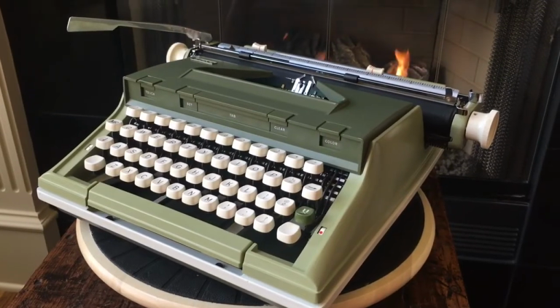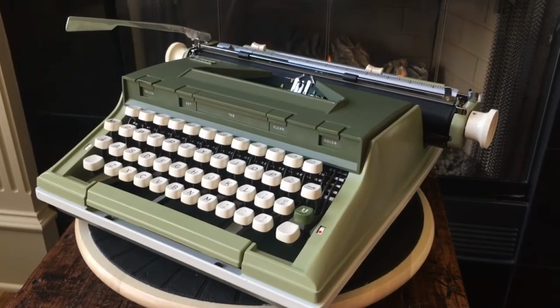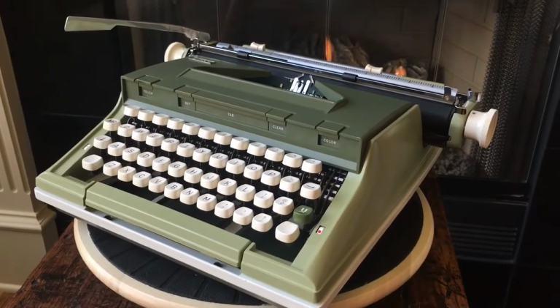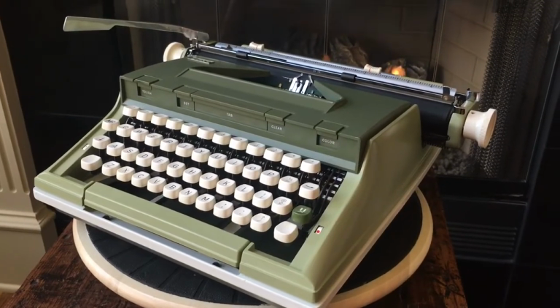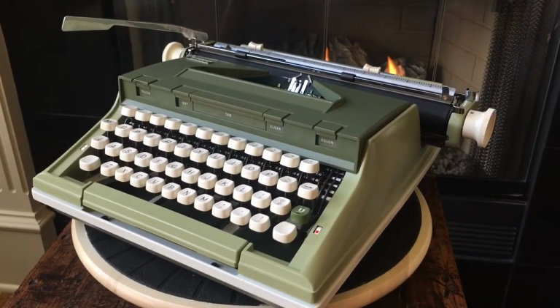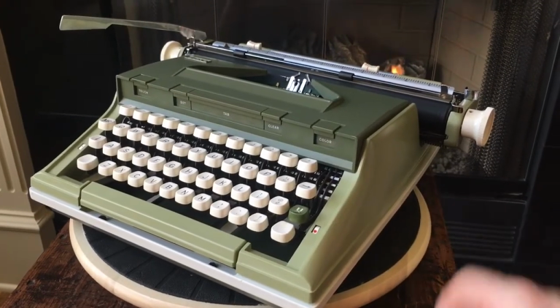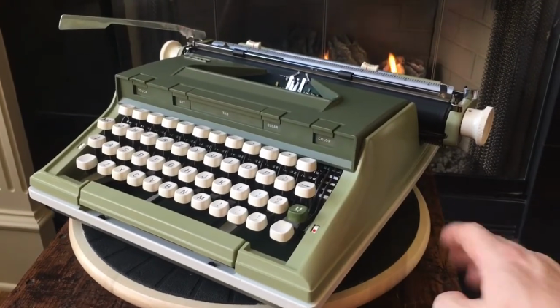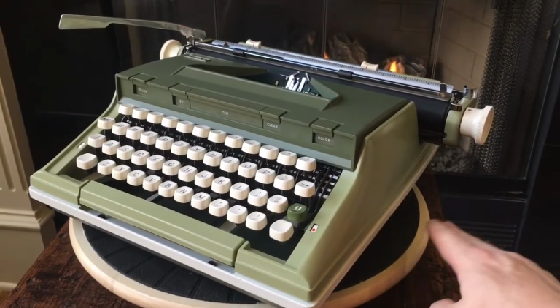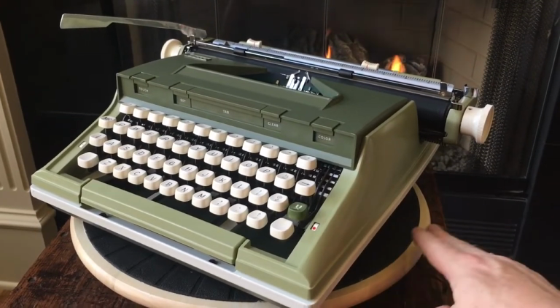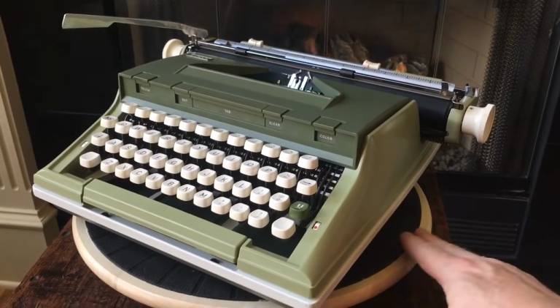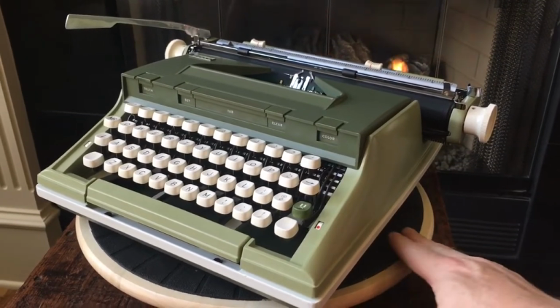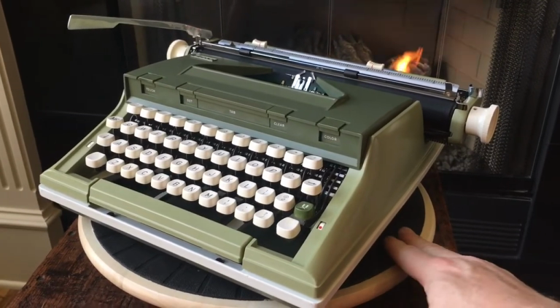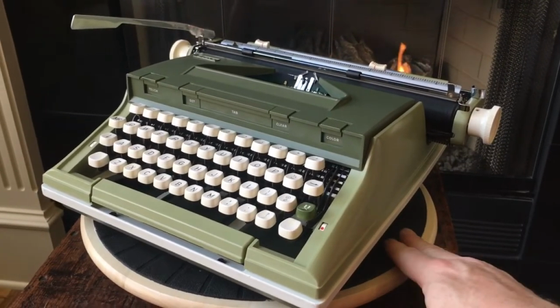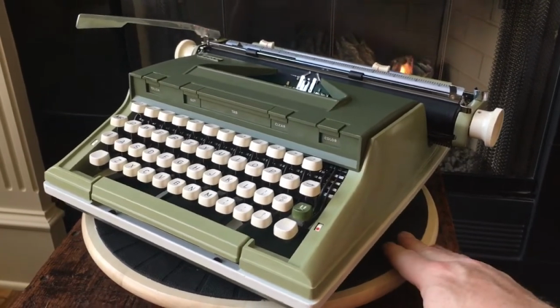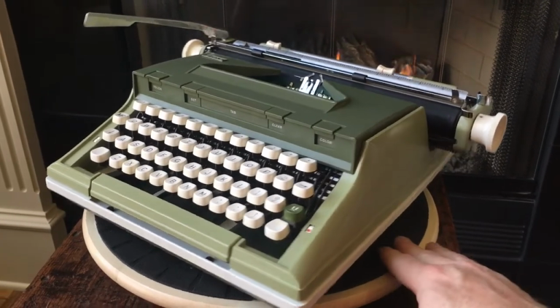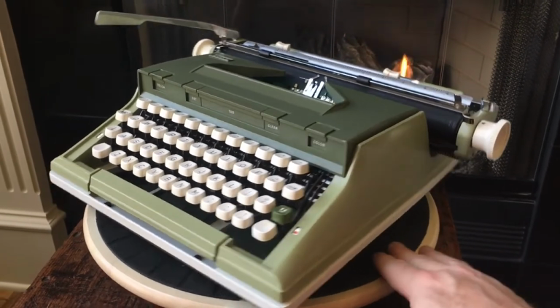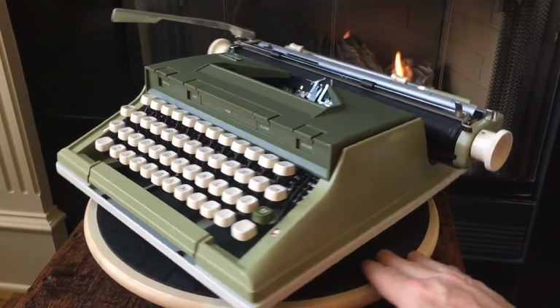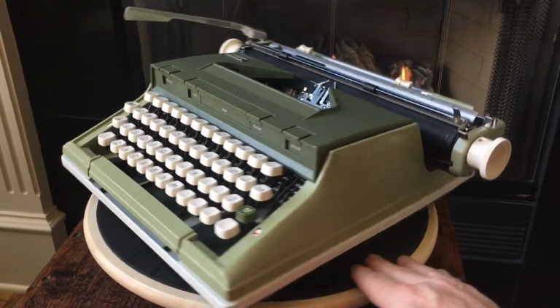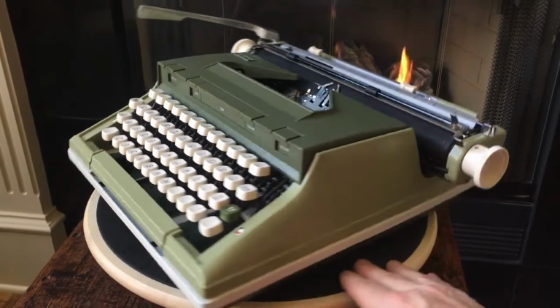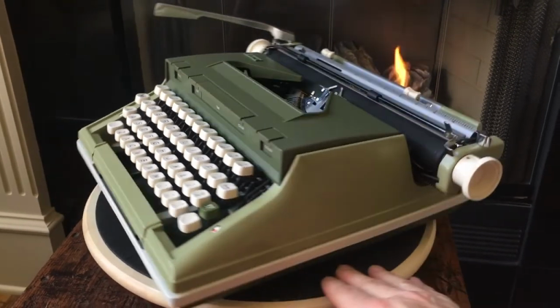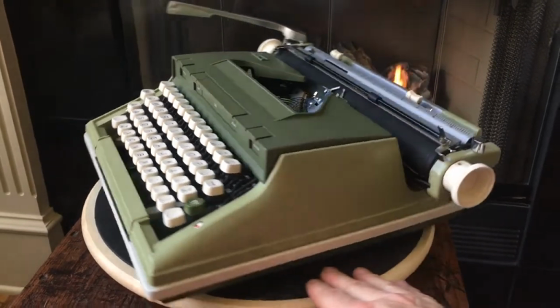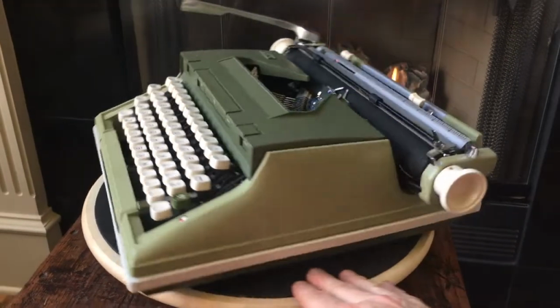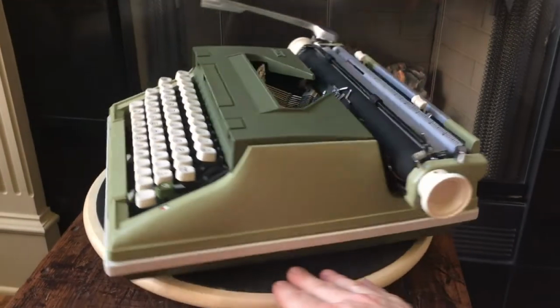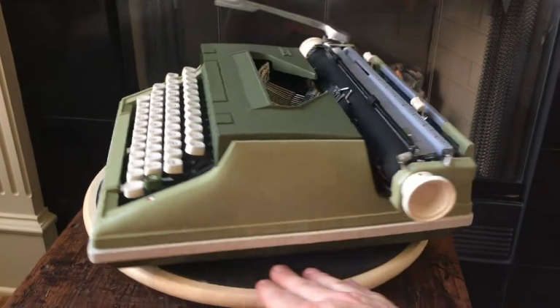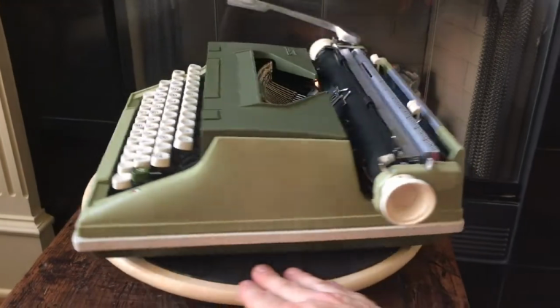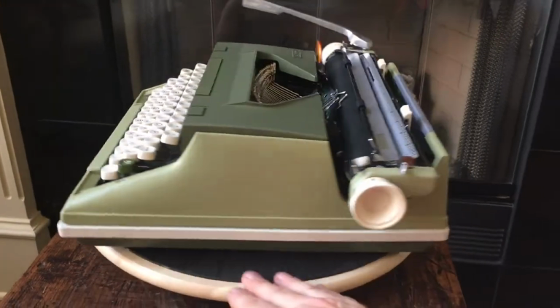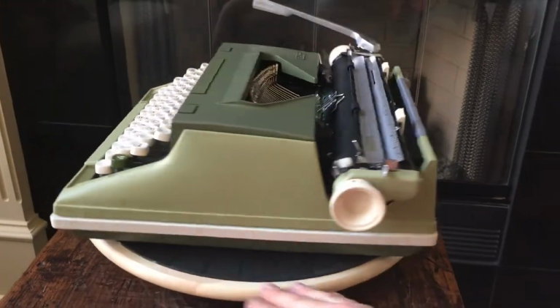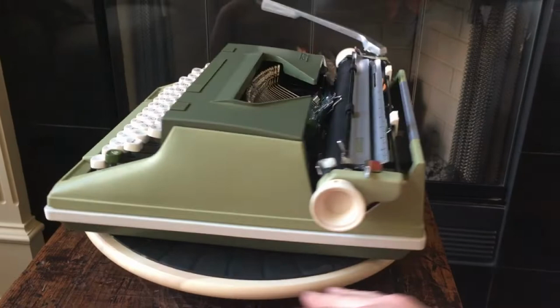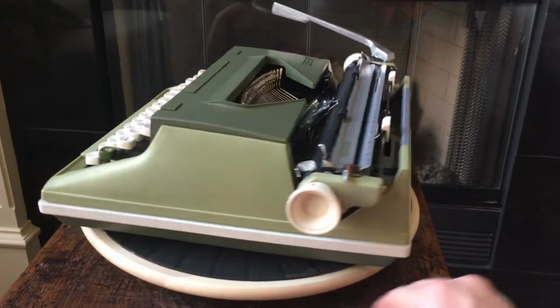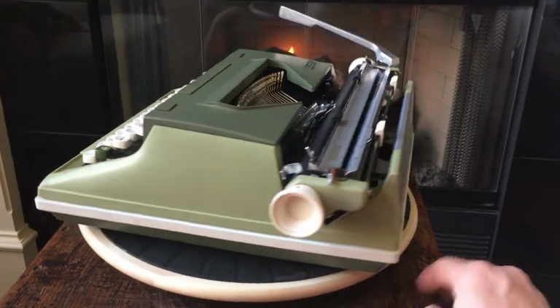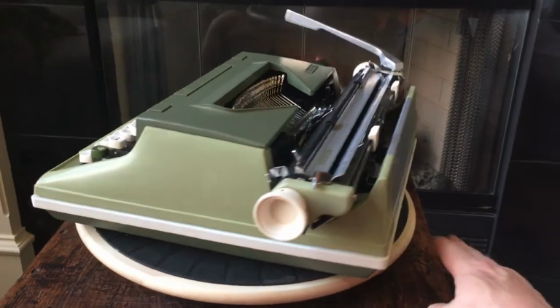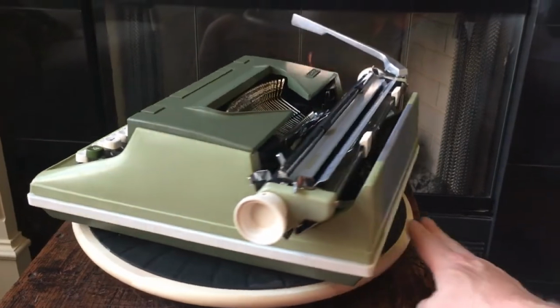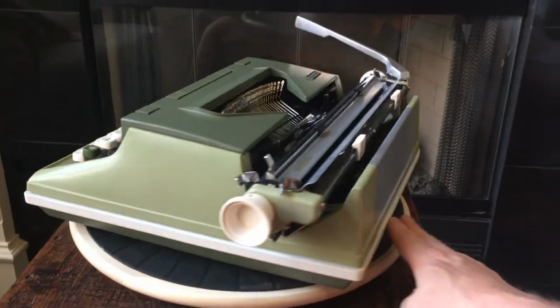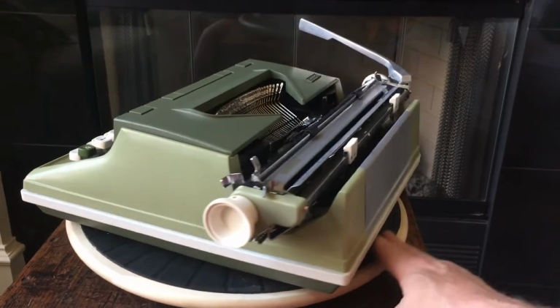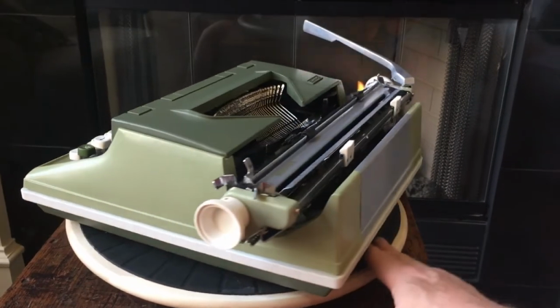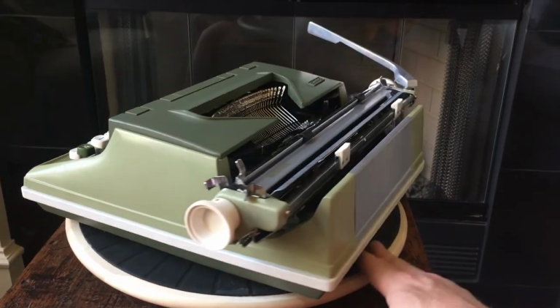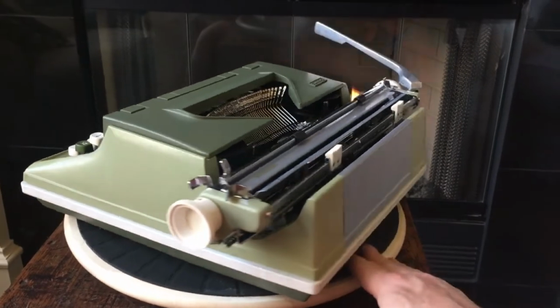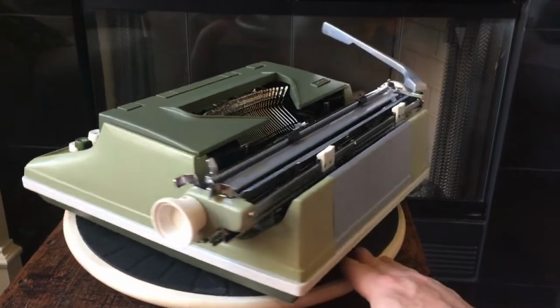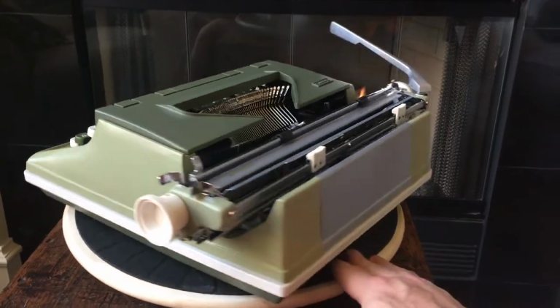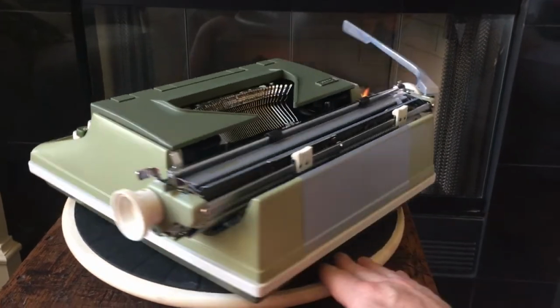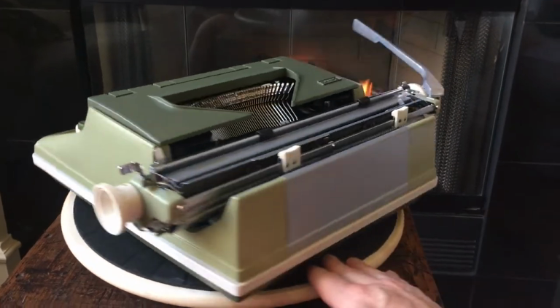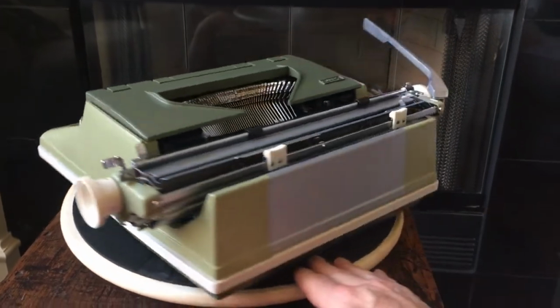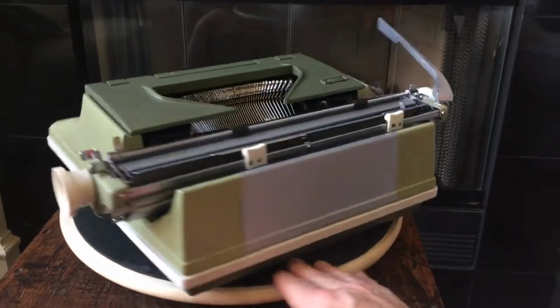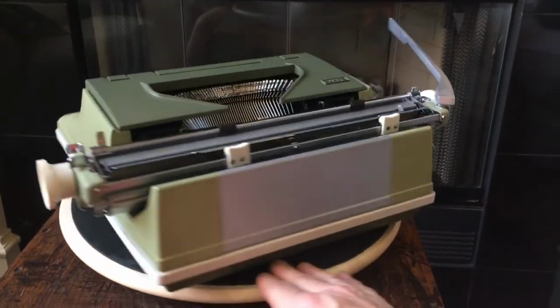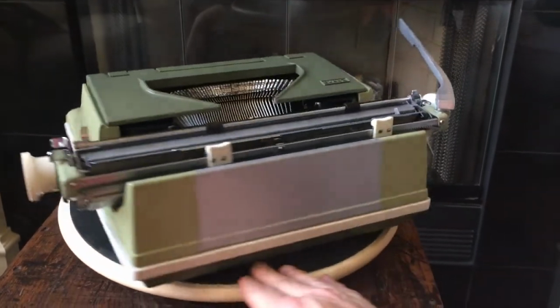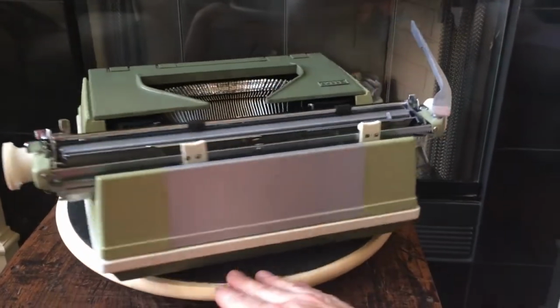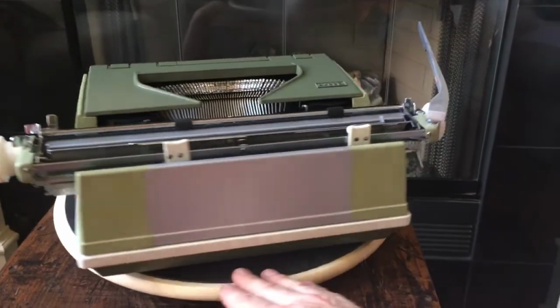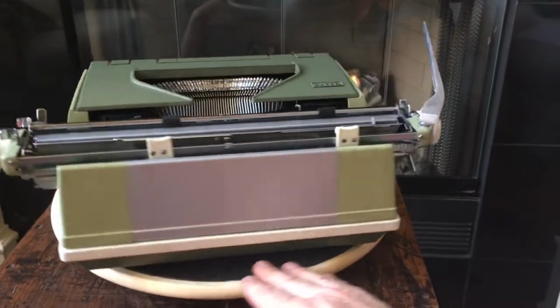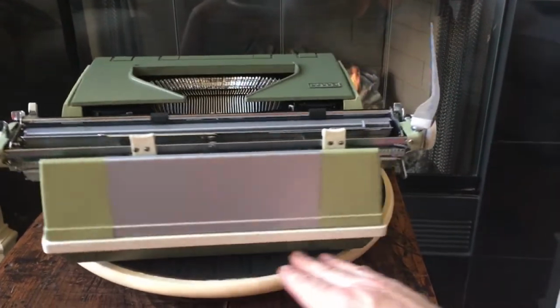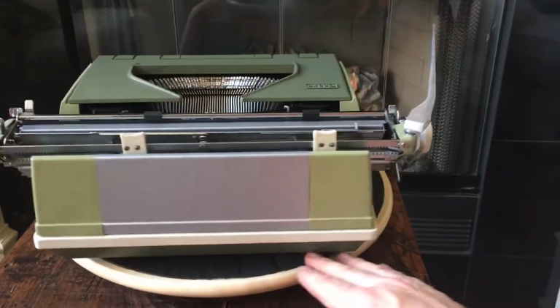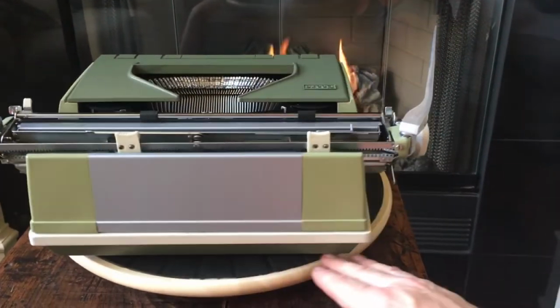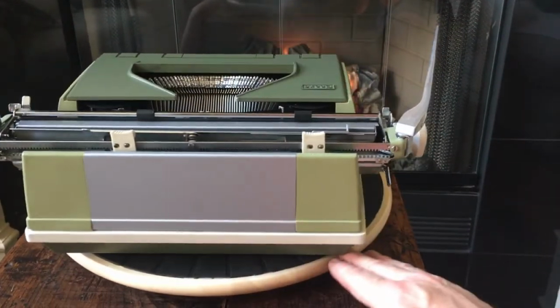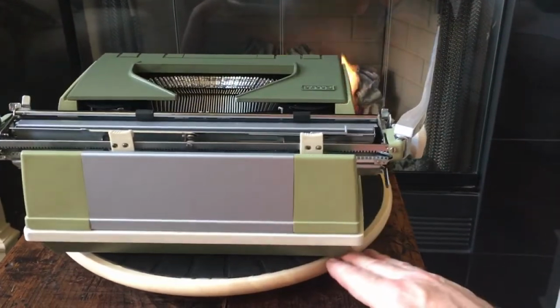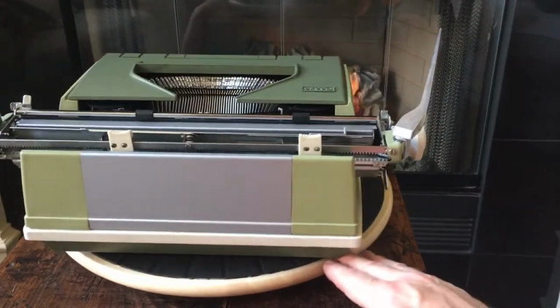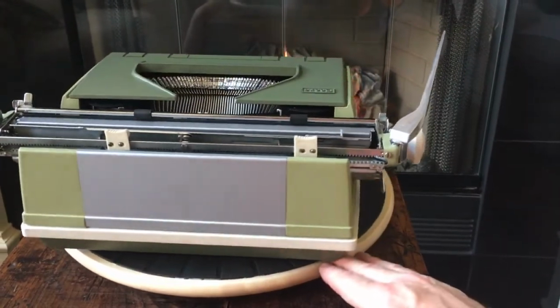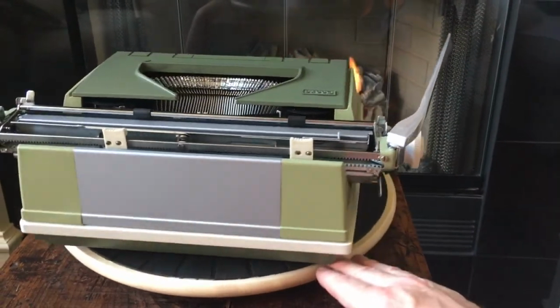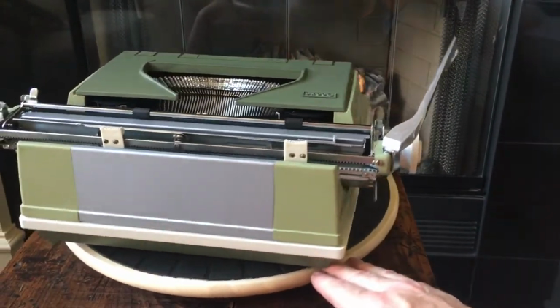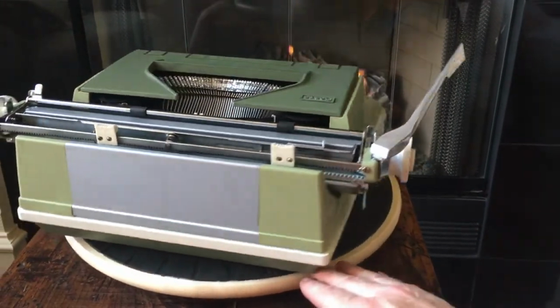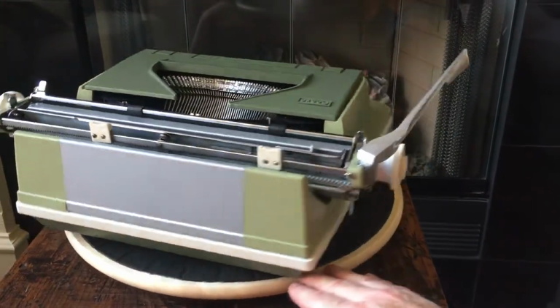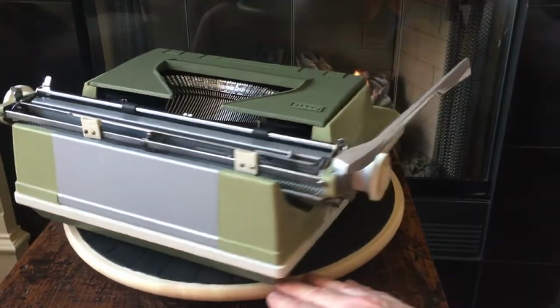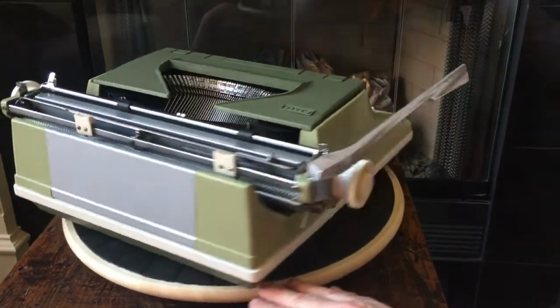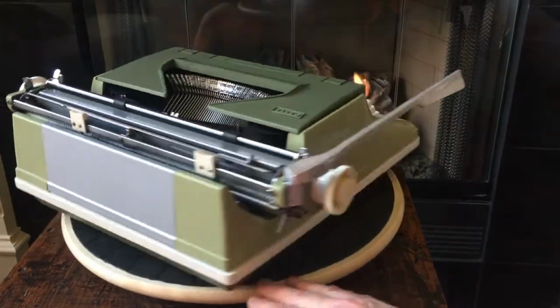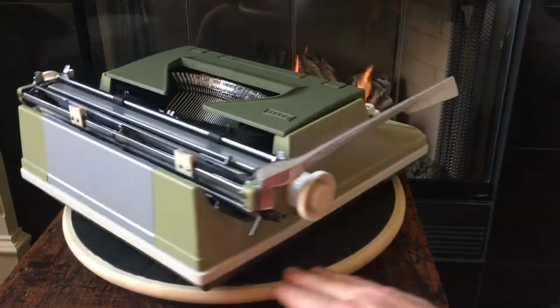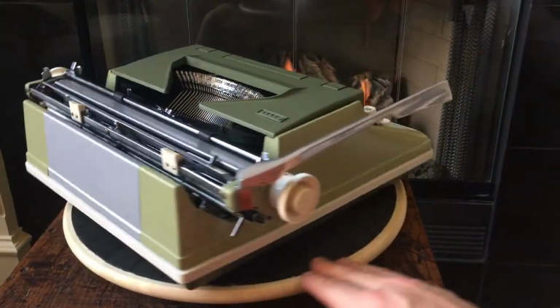Thank you for joining us on Typewriter Minutes. Be sure to share, link, like, and subscribe. Bye.